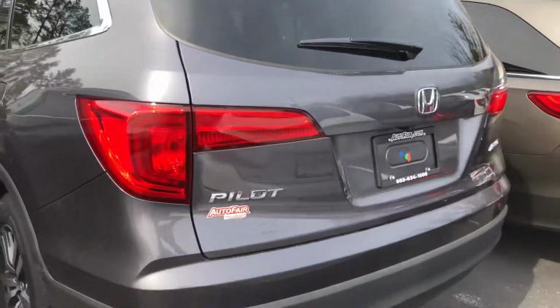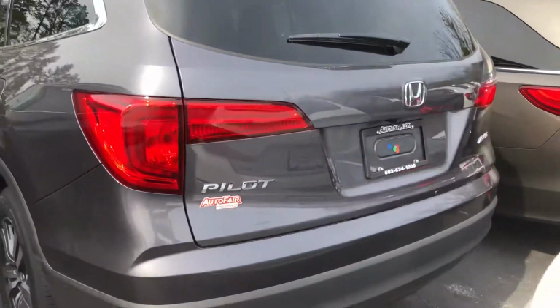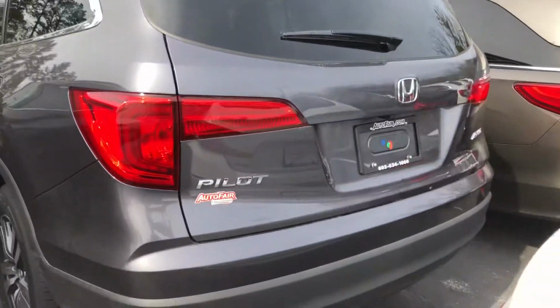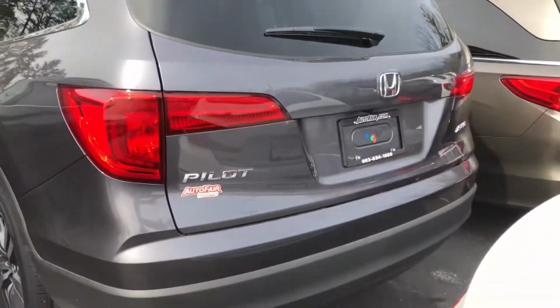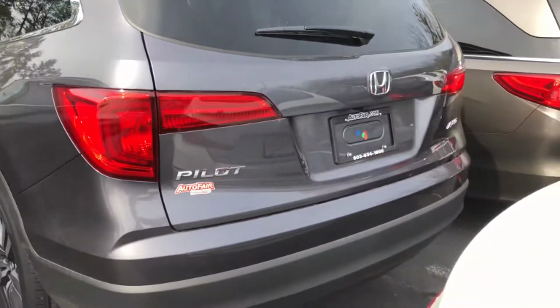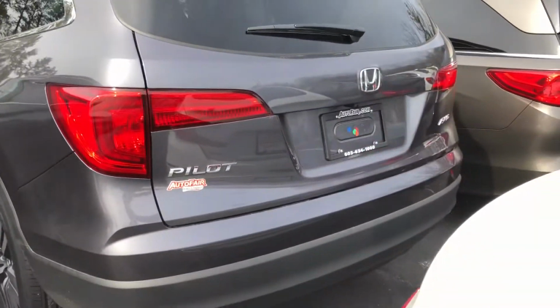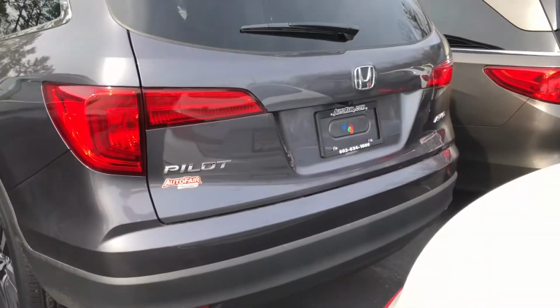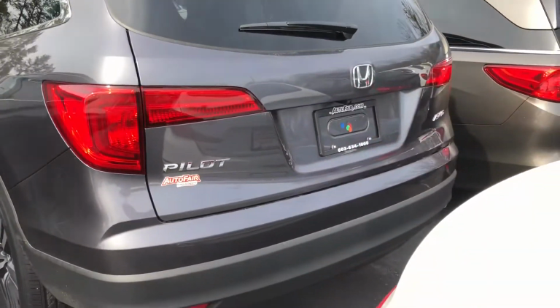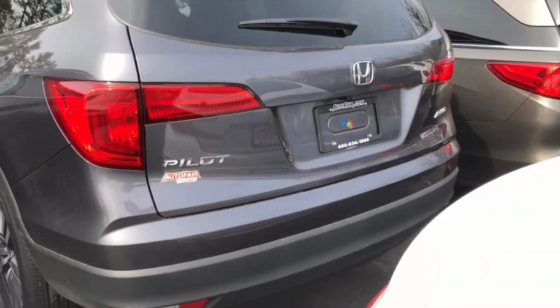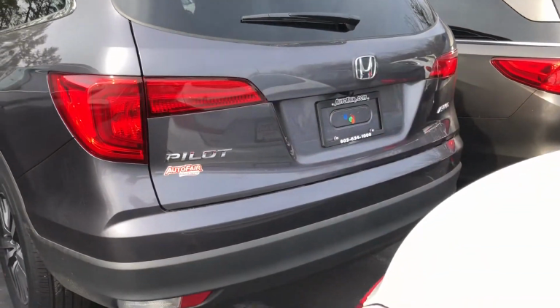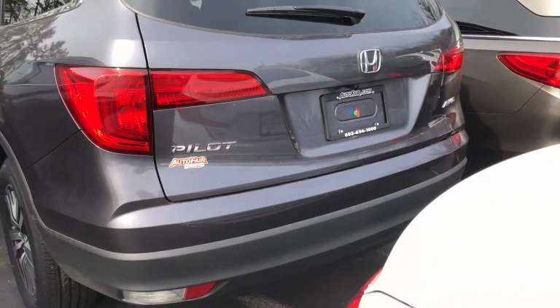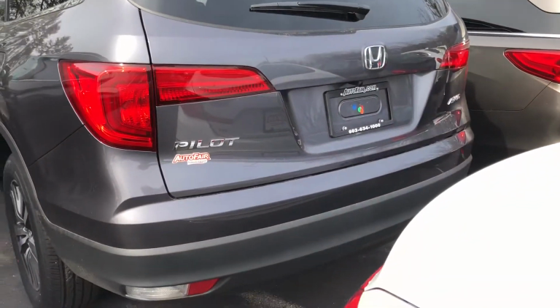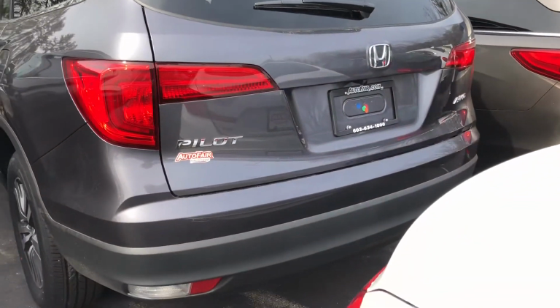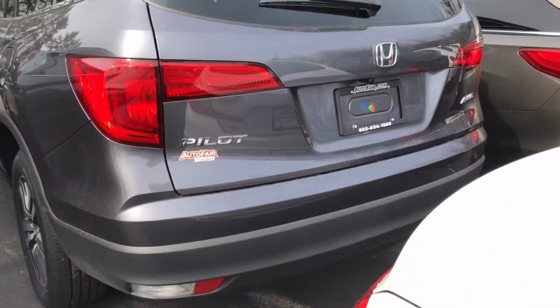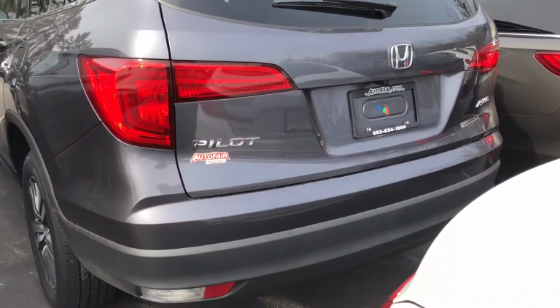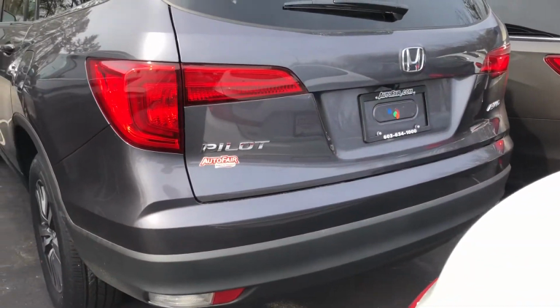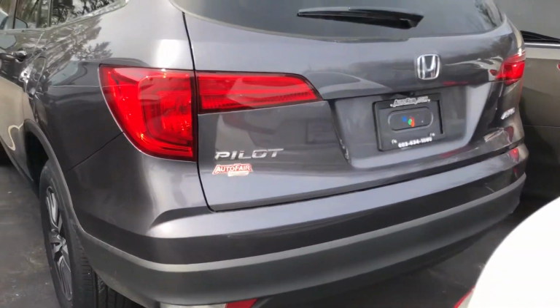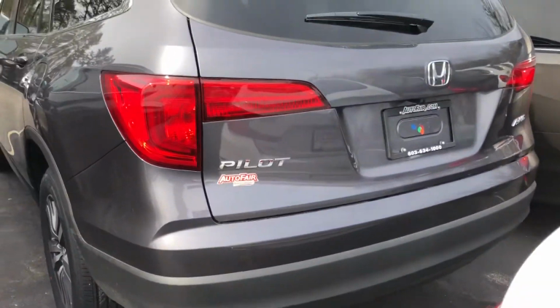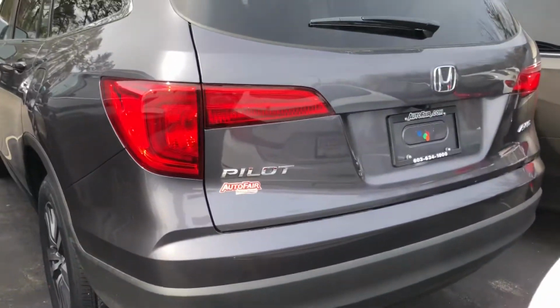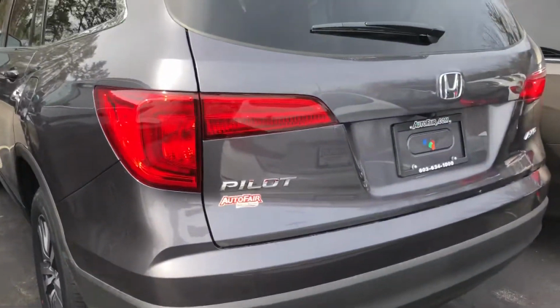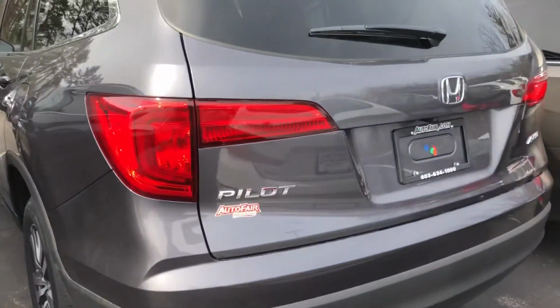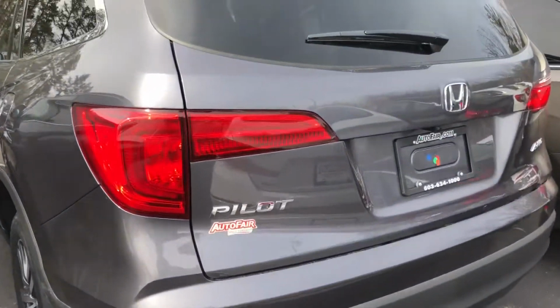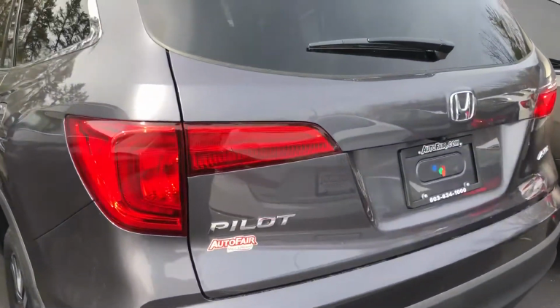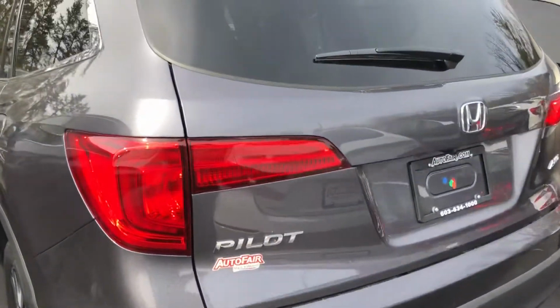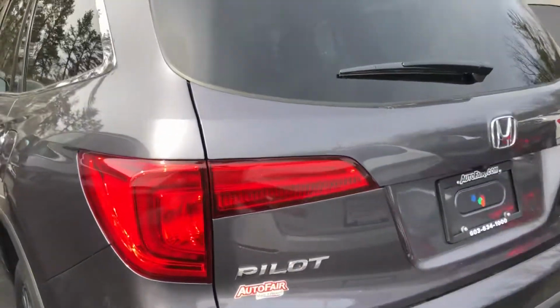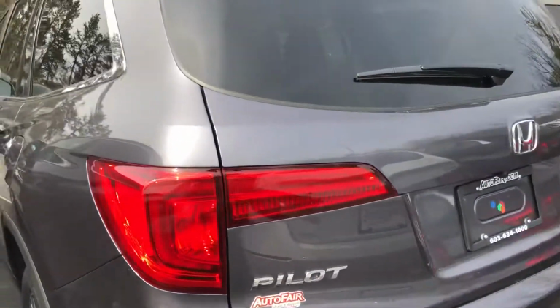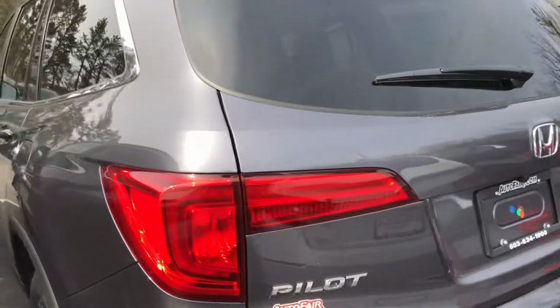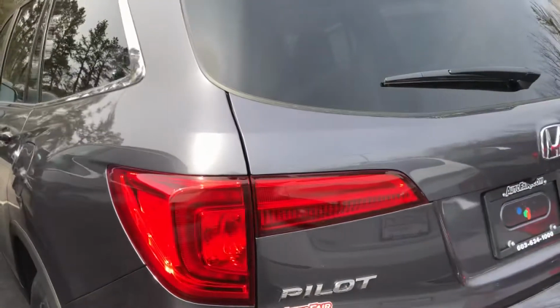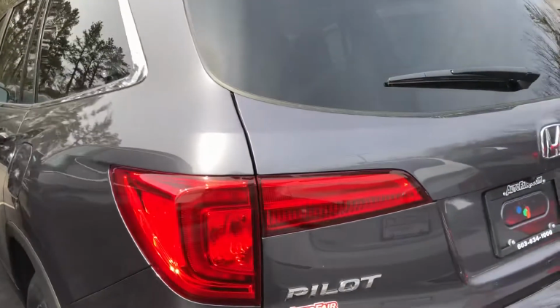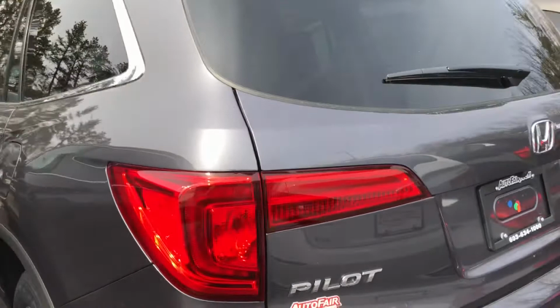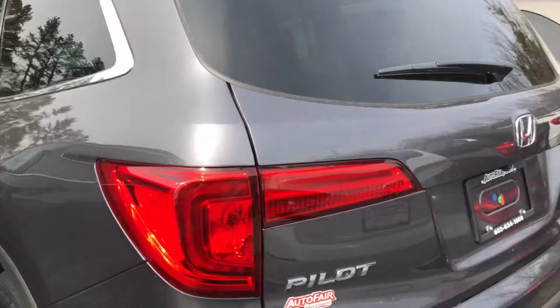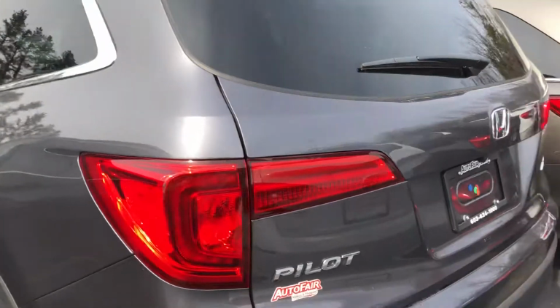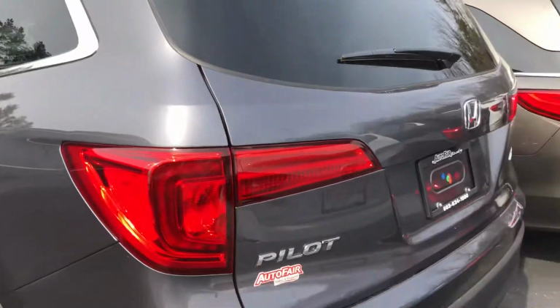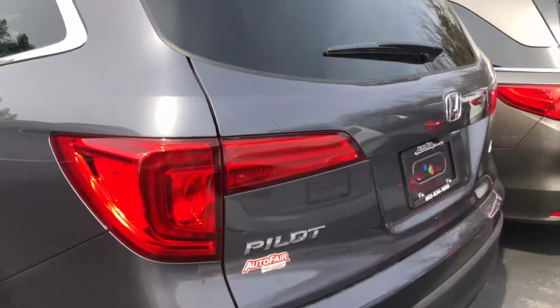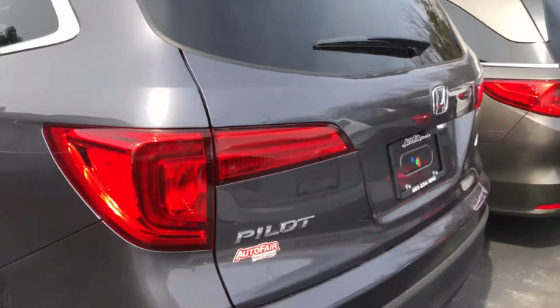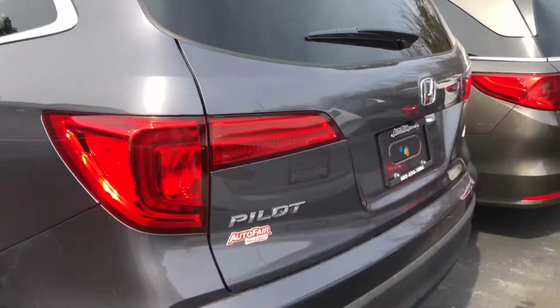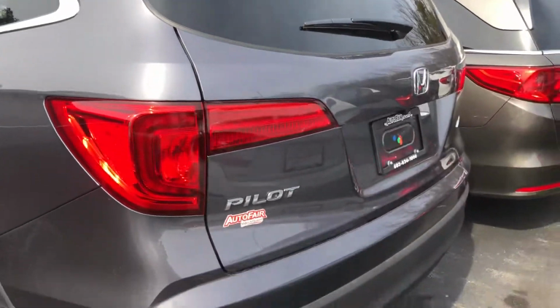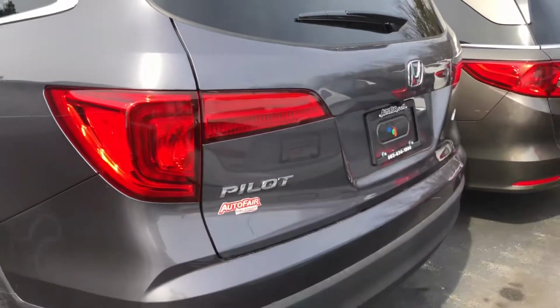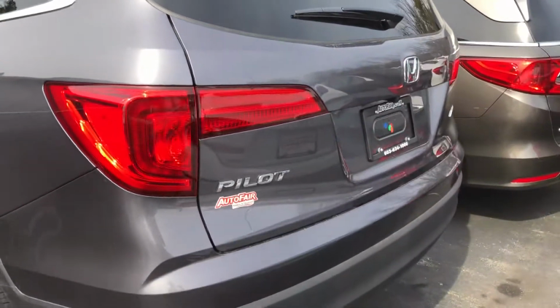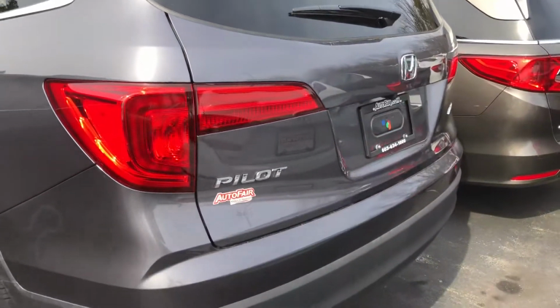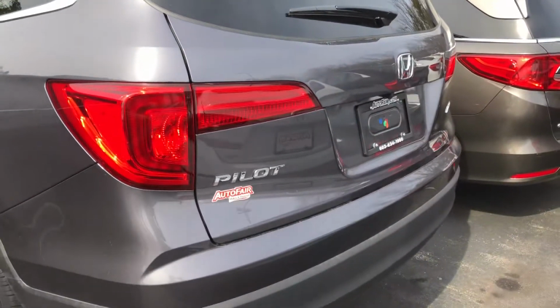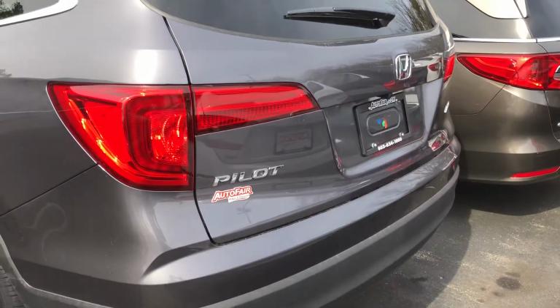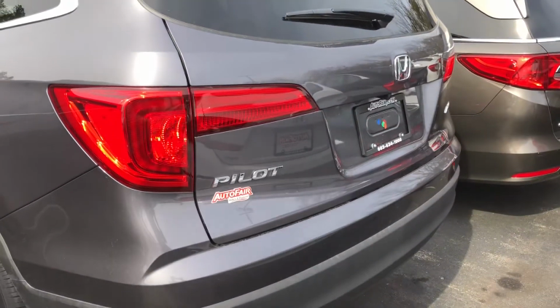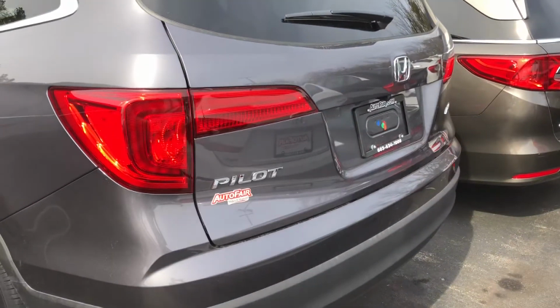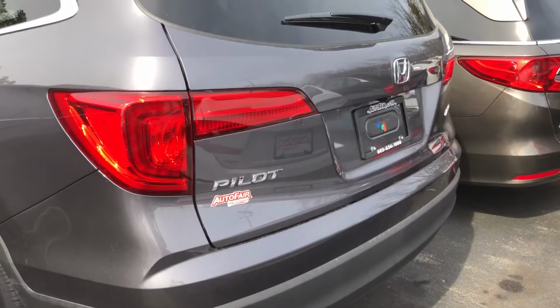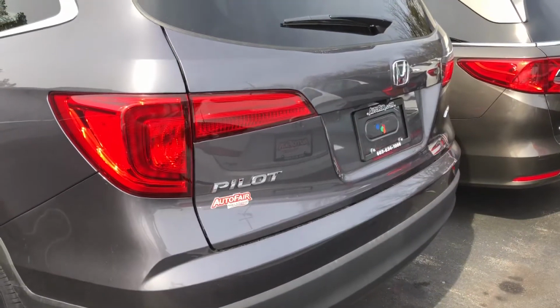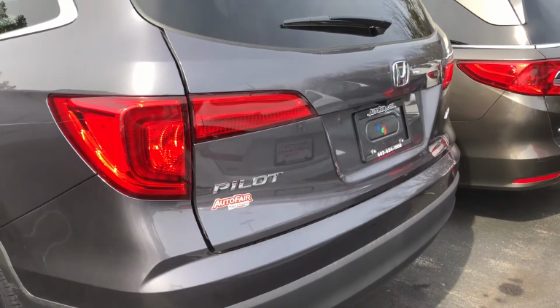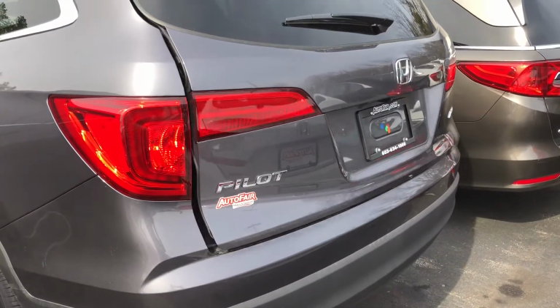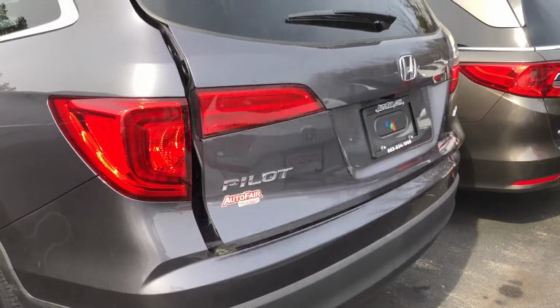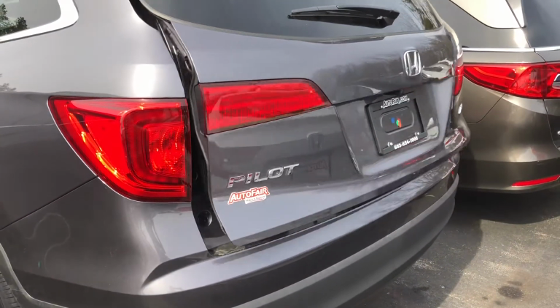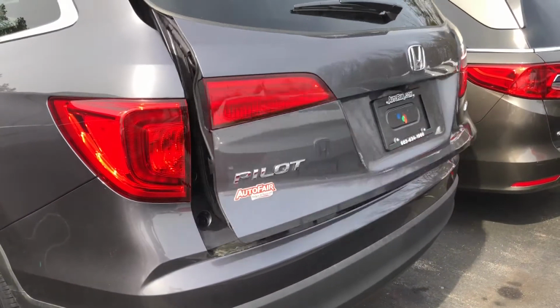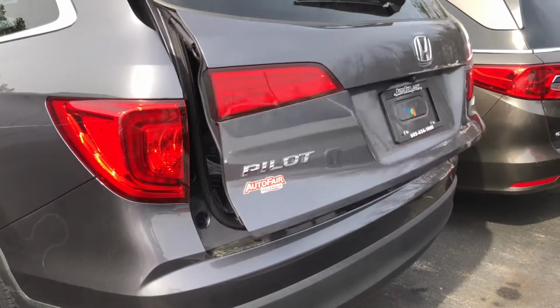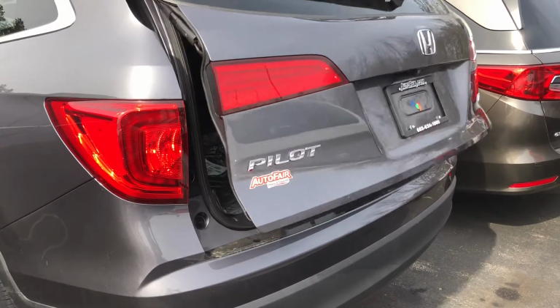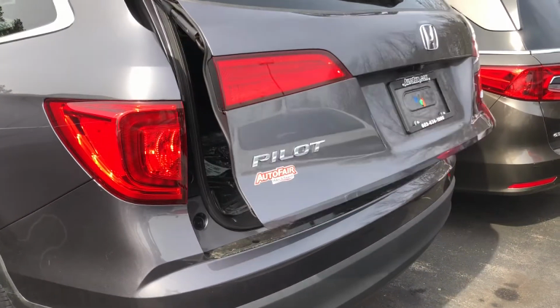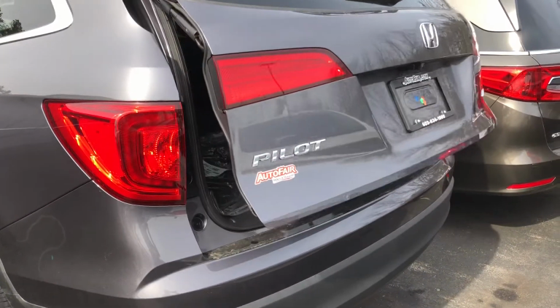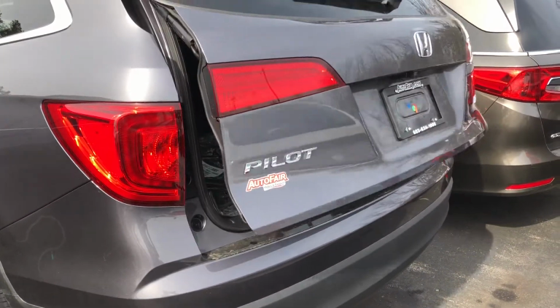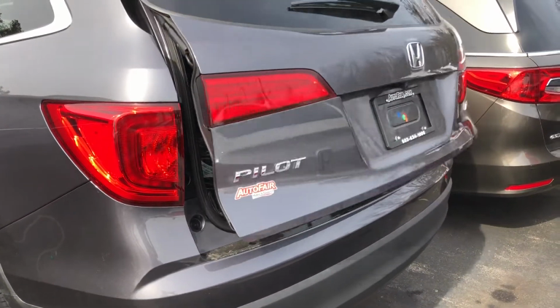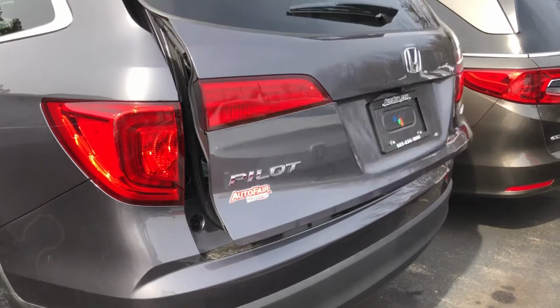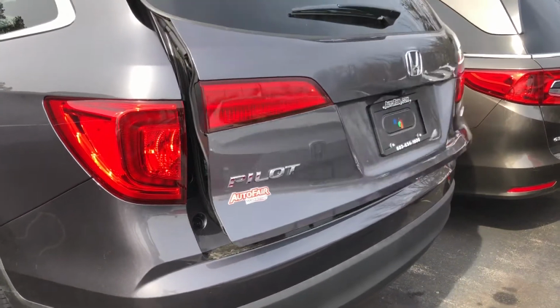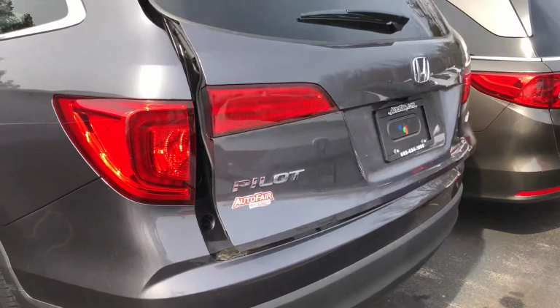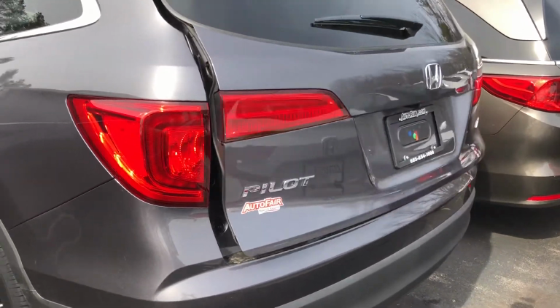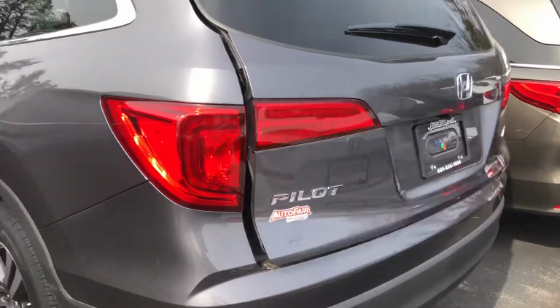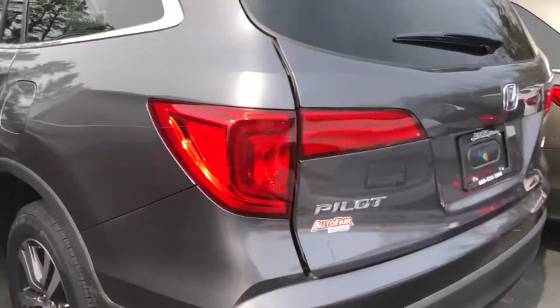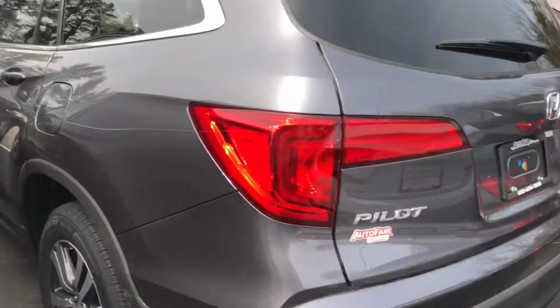Rear liftgate is on the key. It's great for kids.